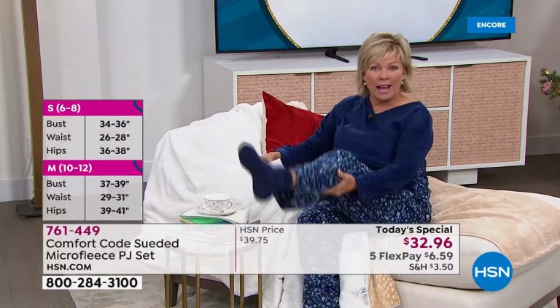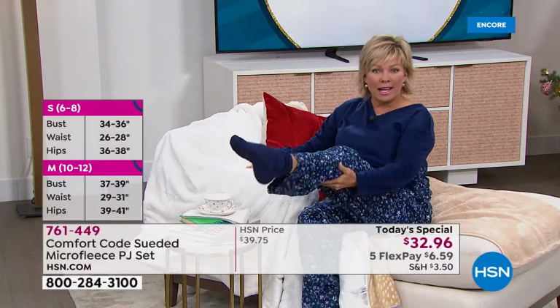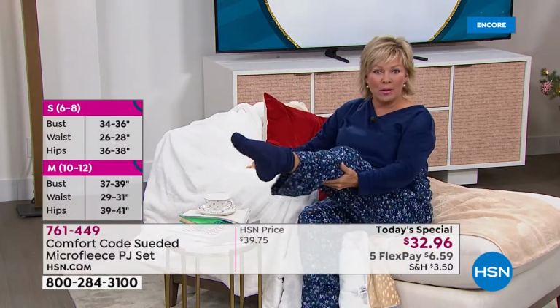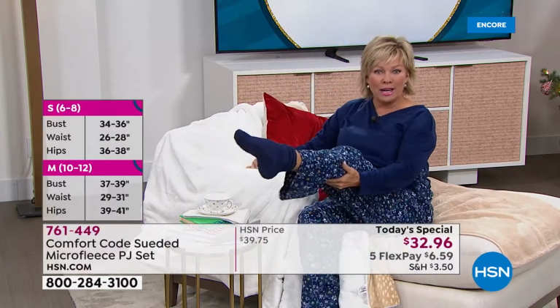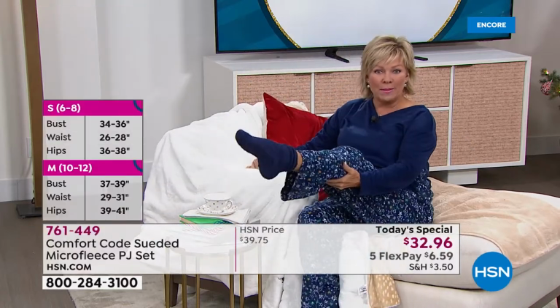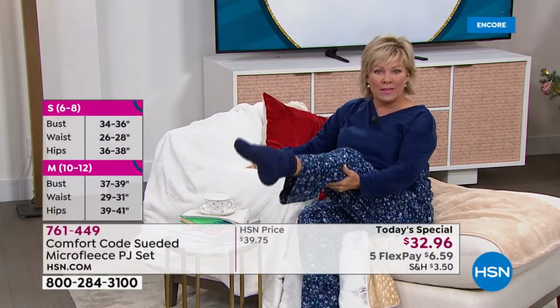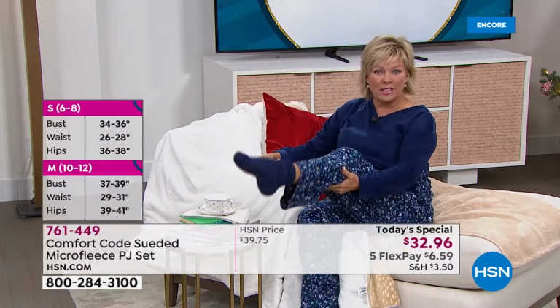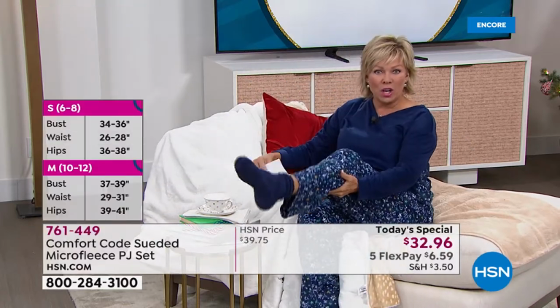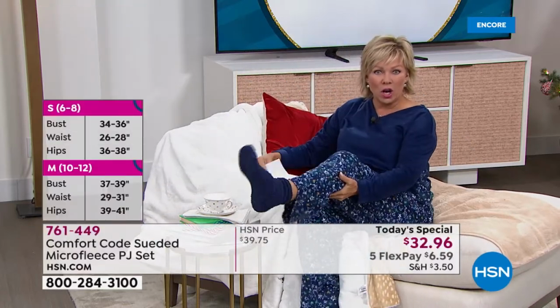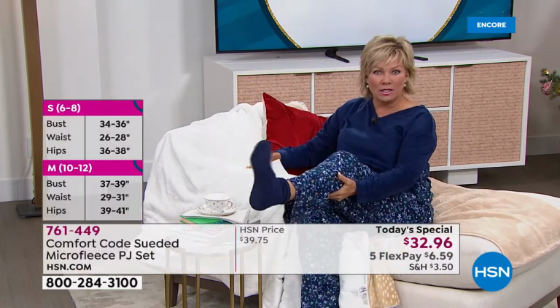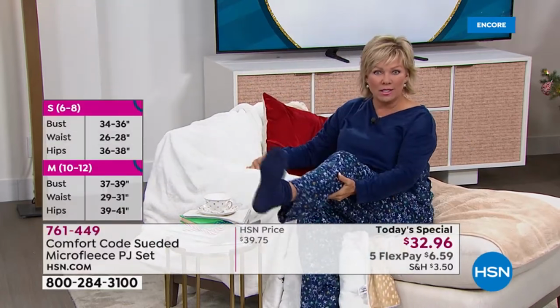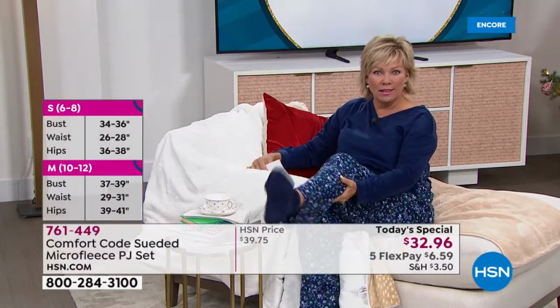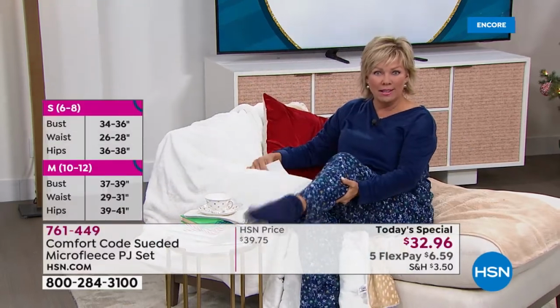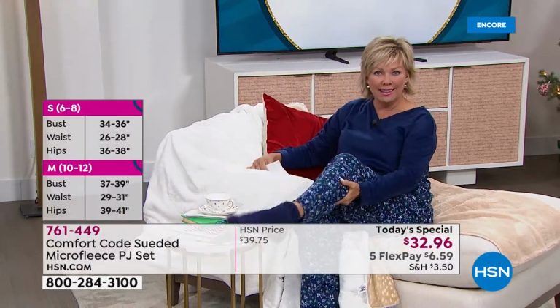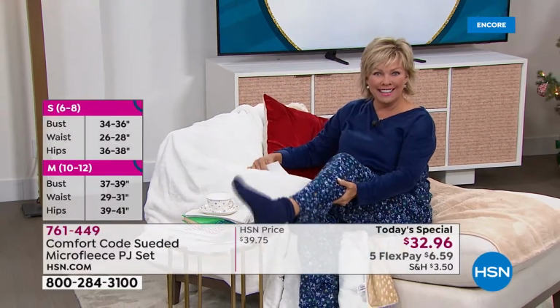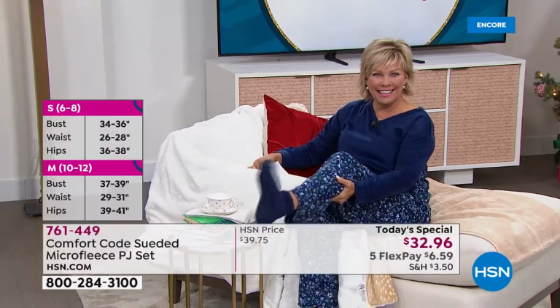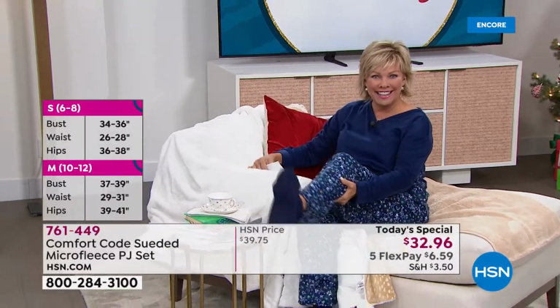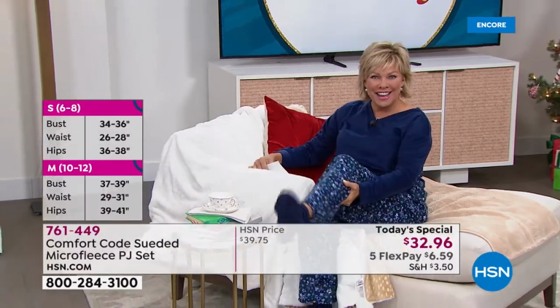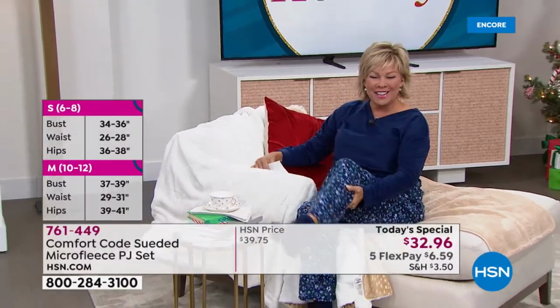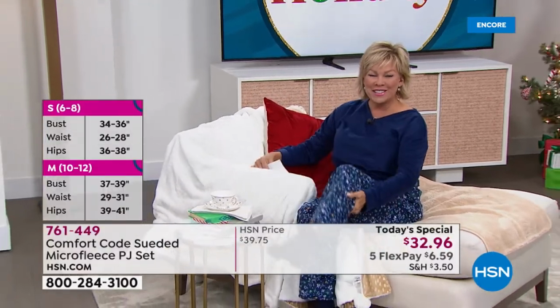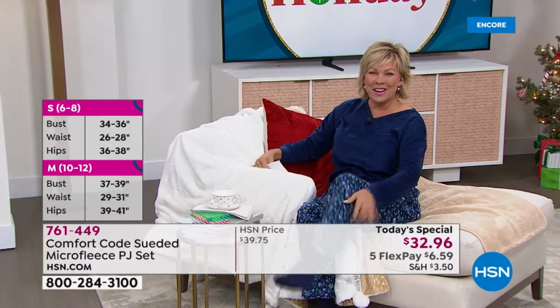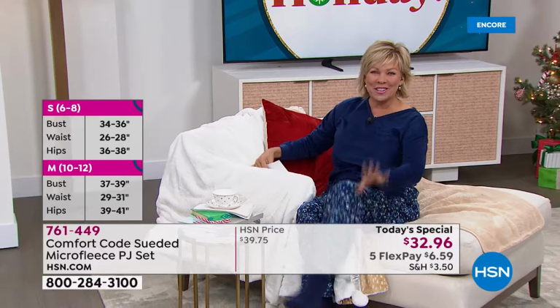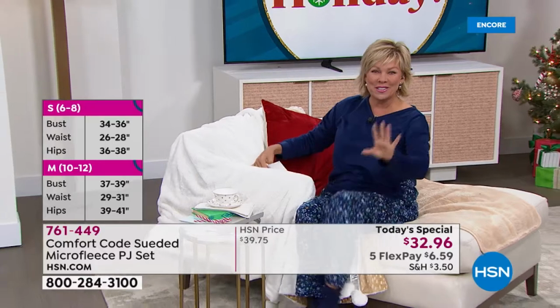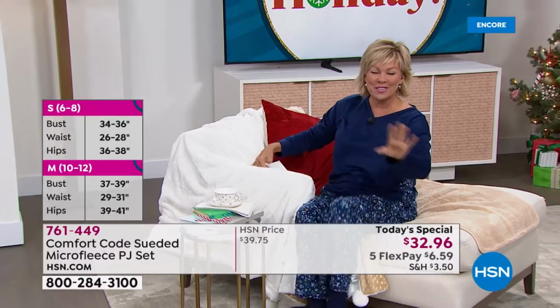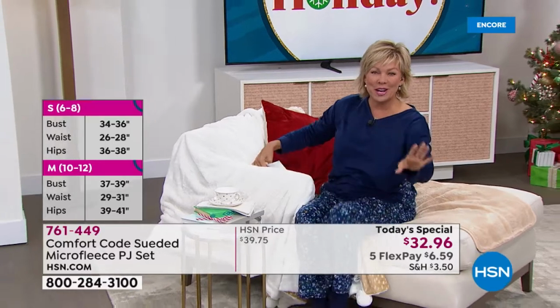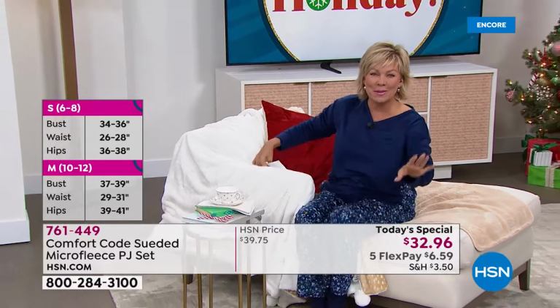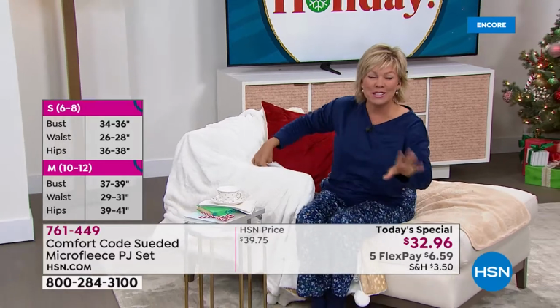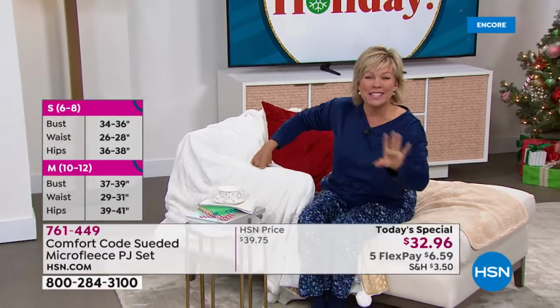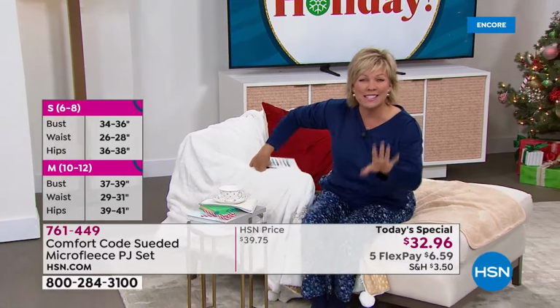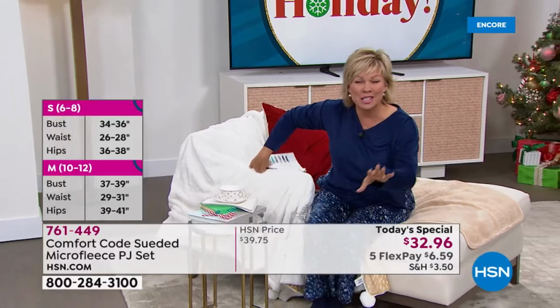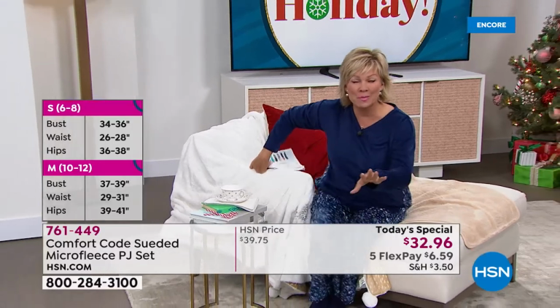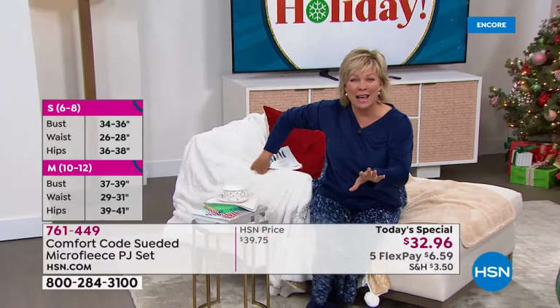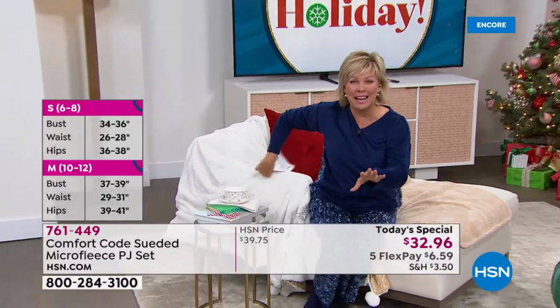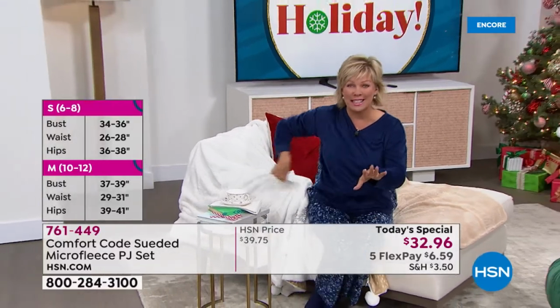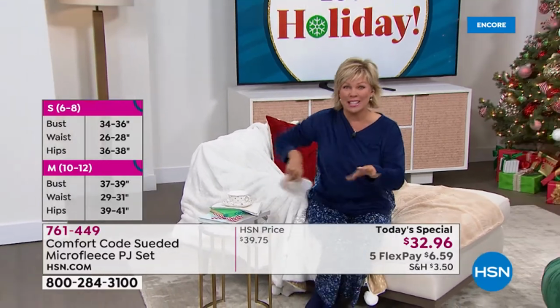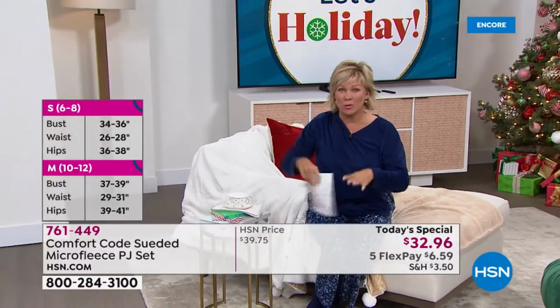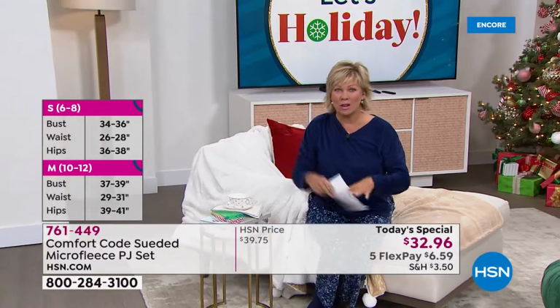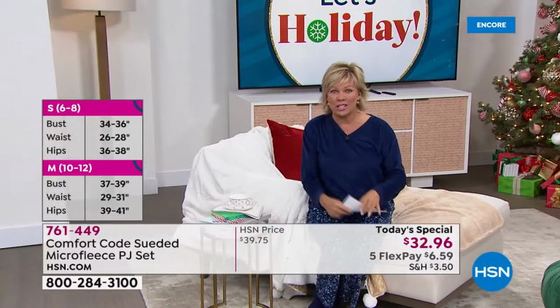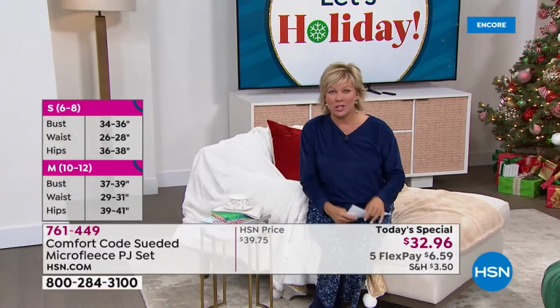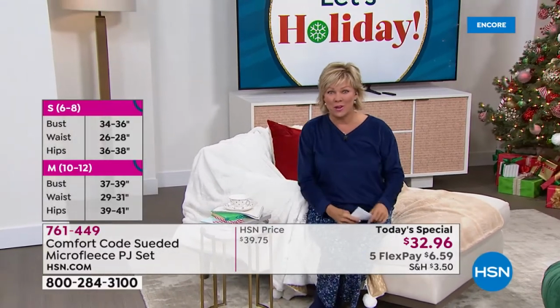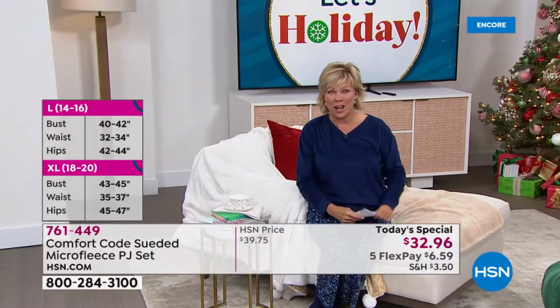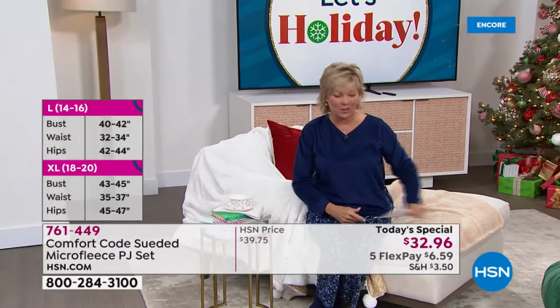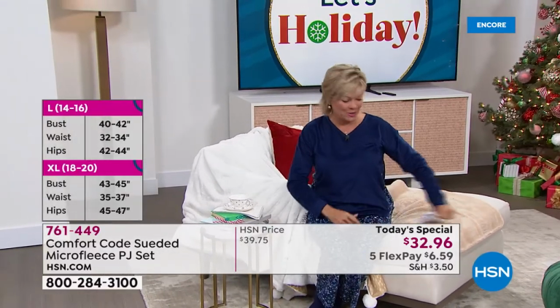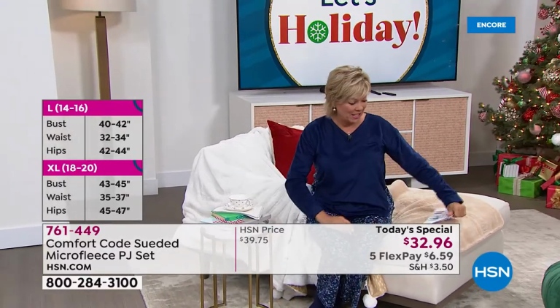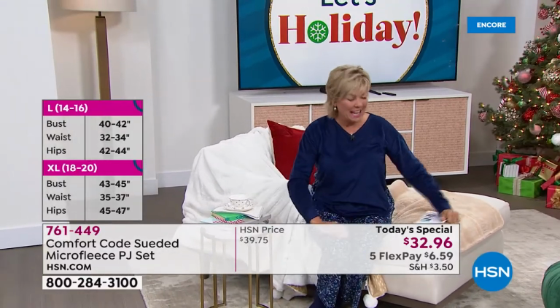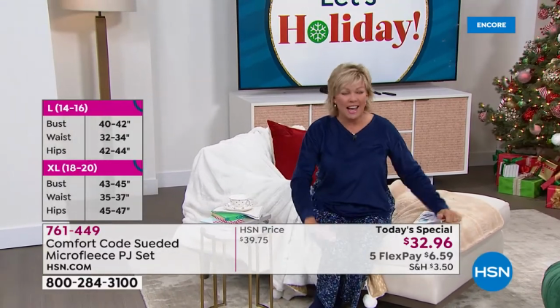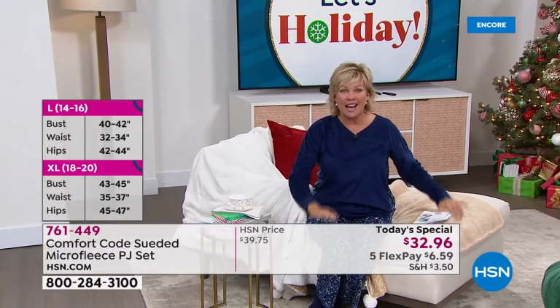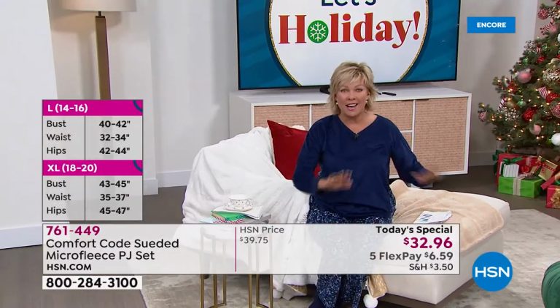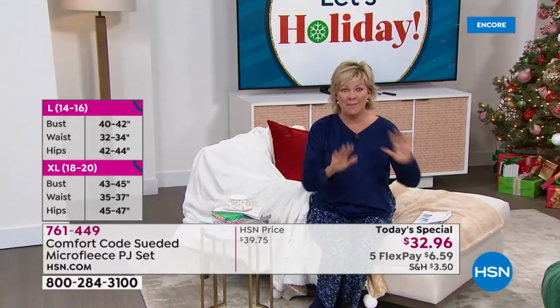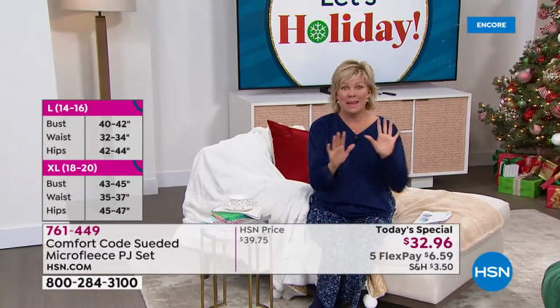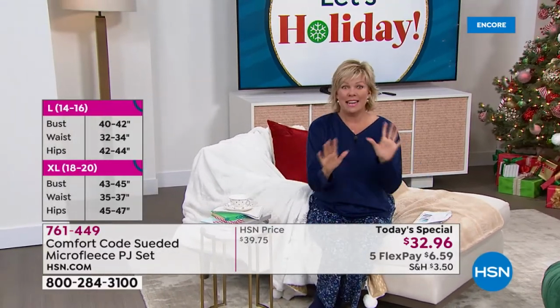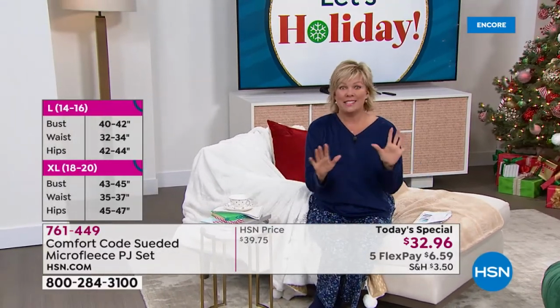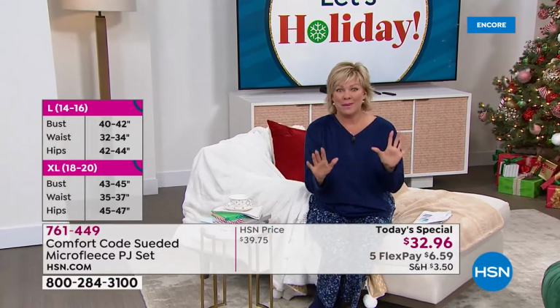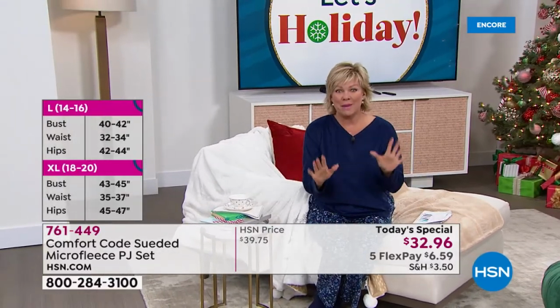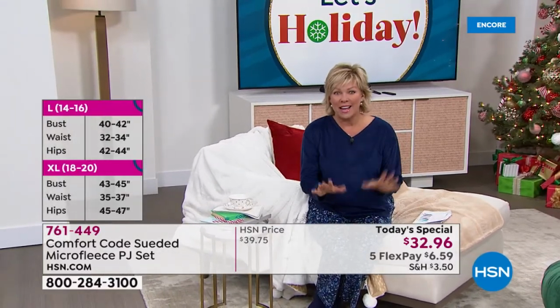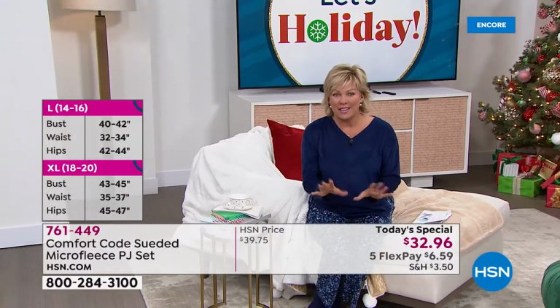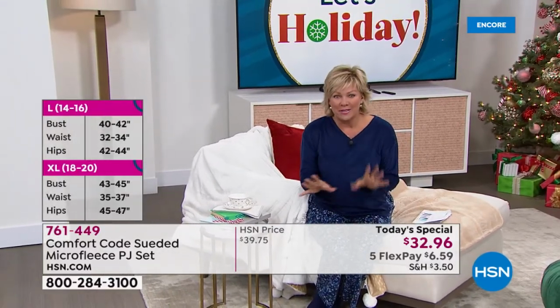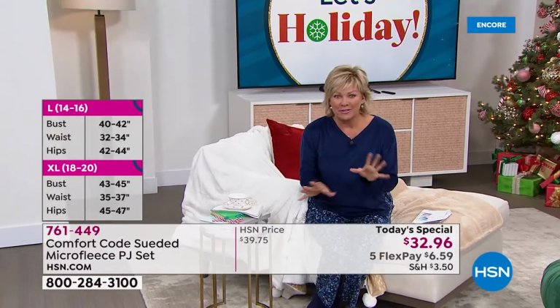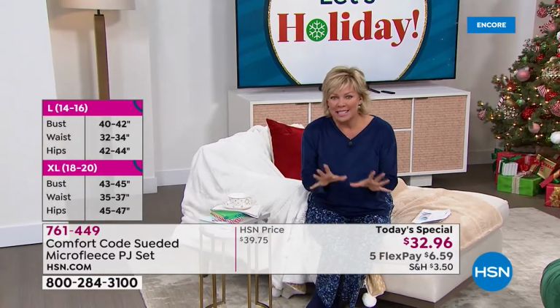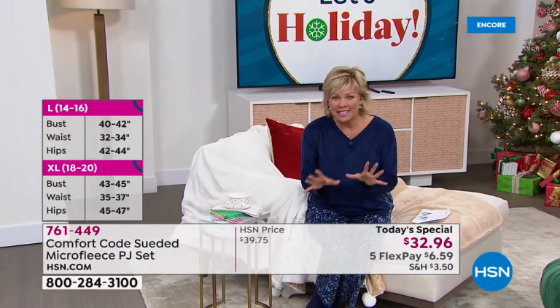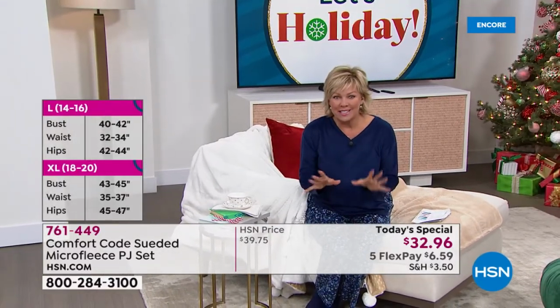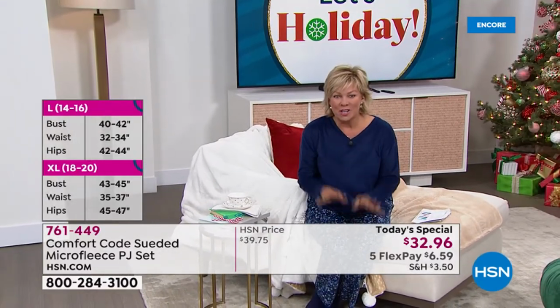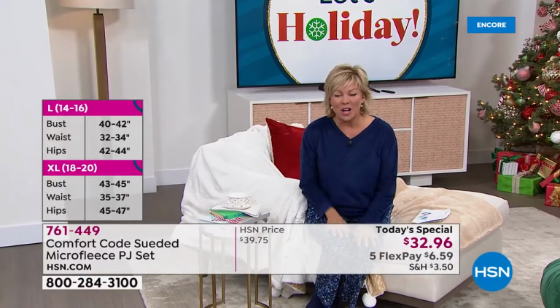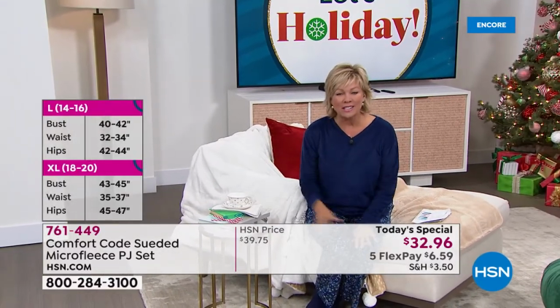I highly recommend the socks. The socks are incredible — it's a six pack at like $22, an amazing buy on the fleecy socks.